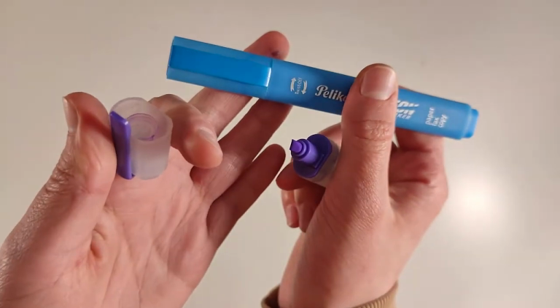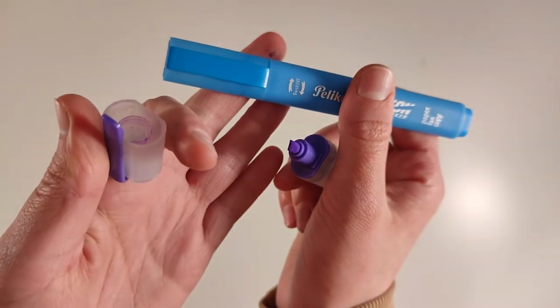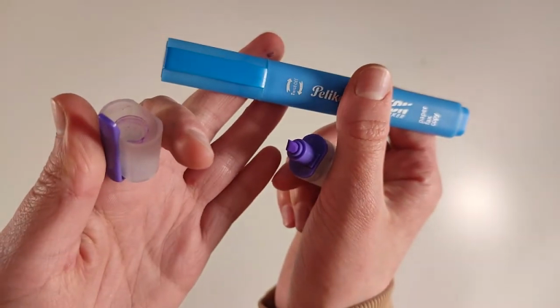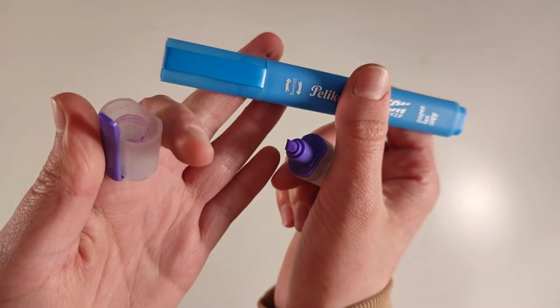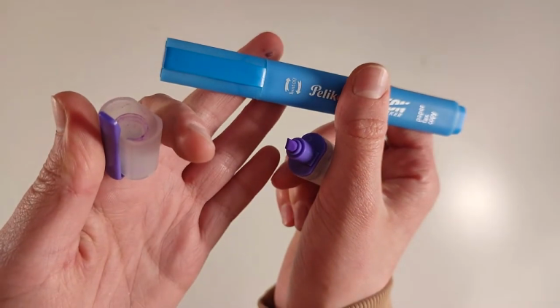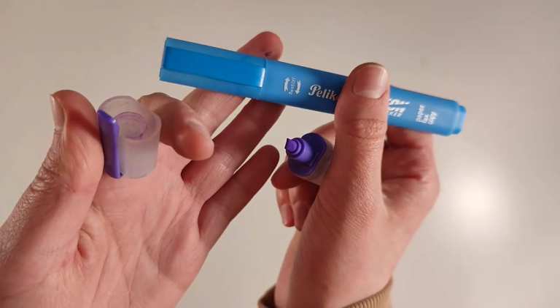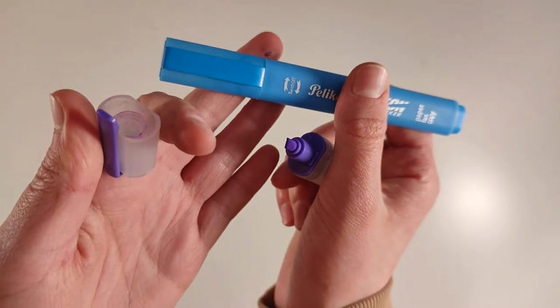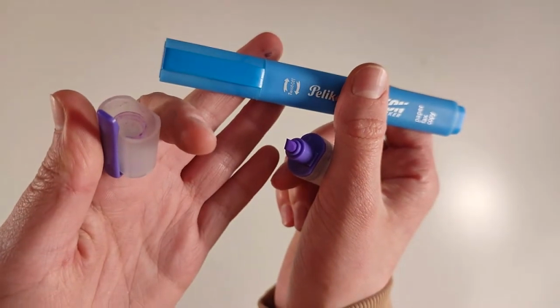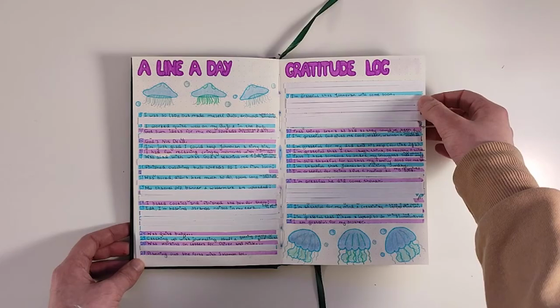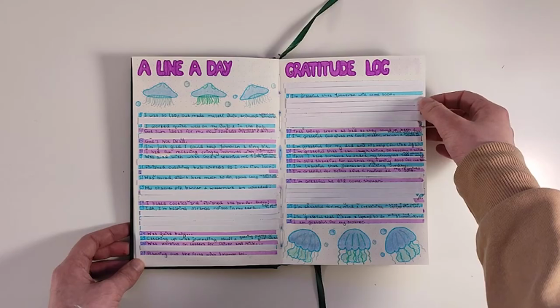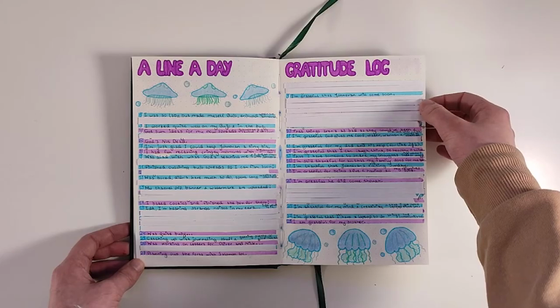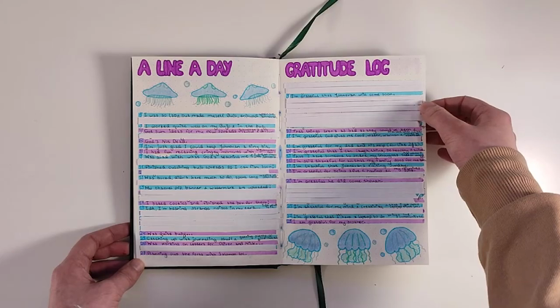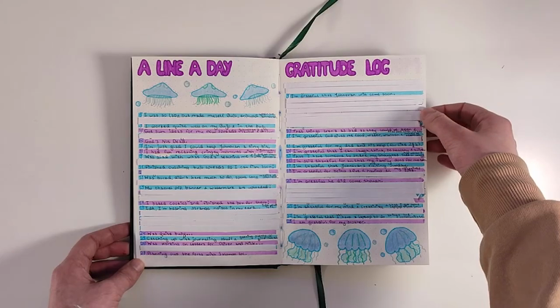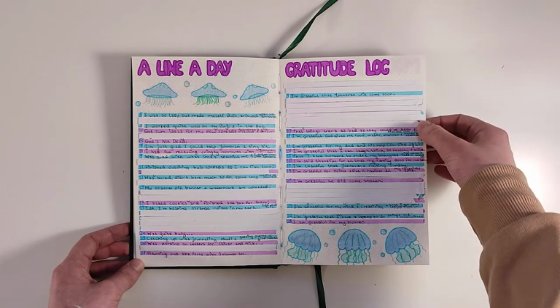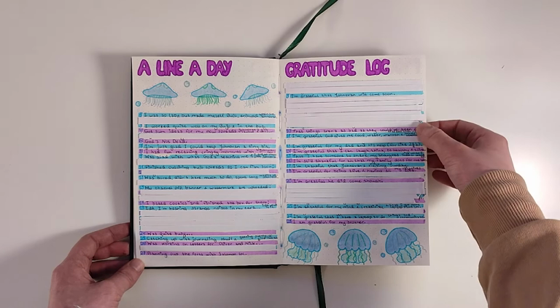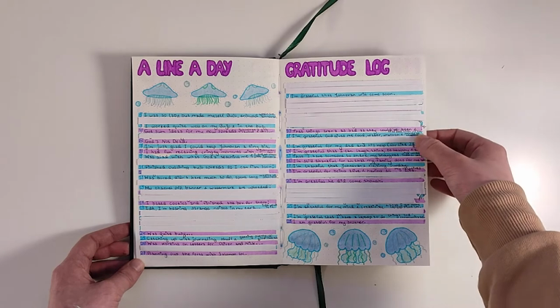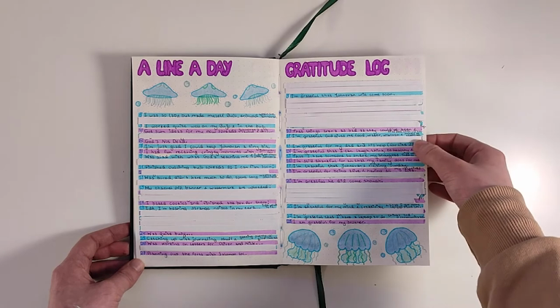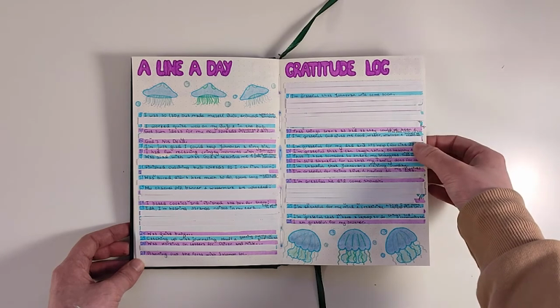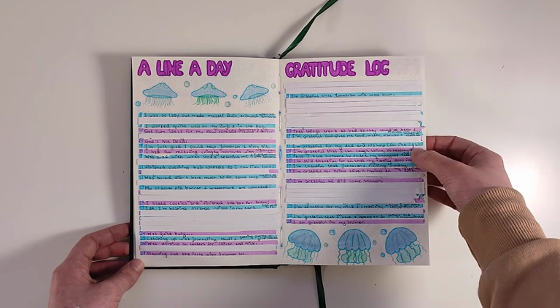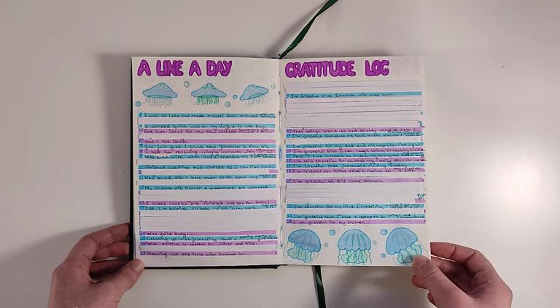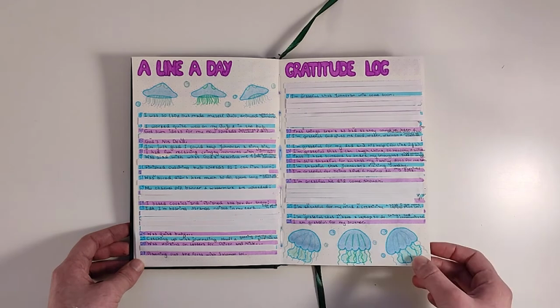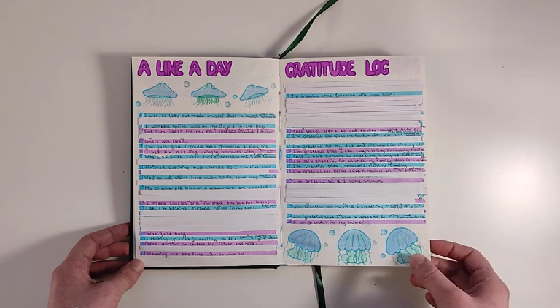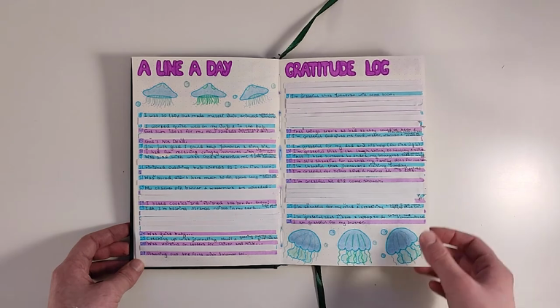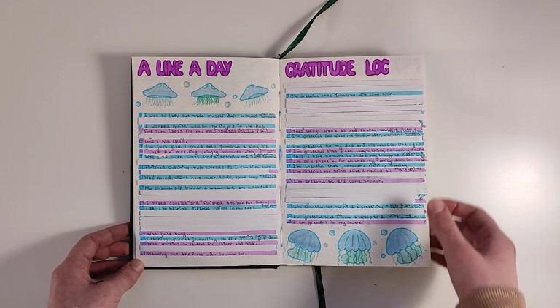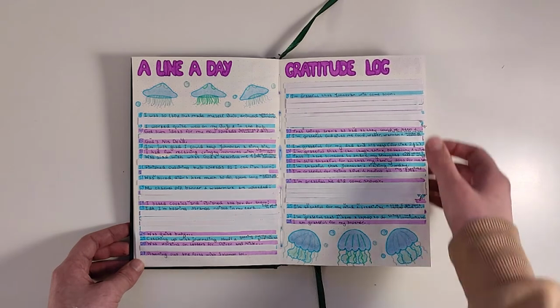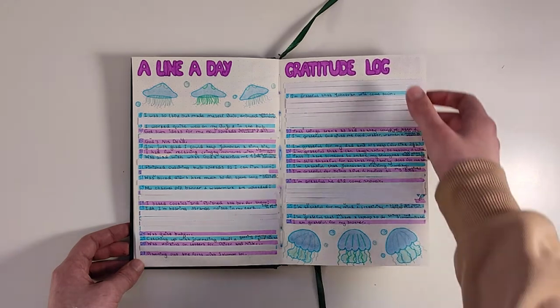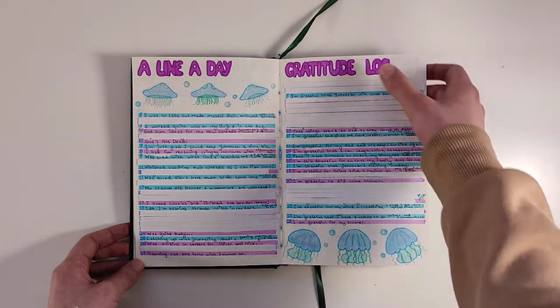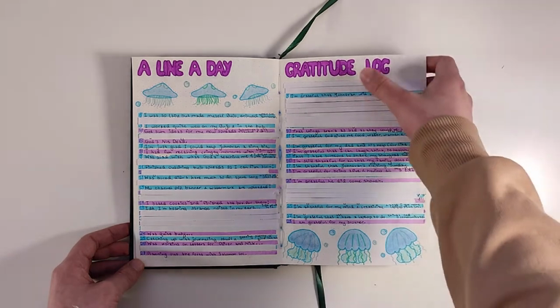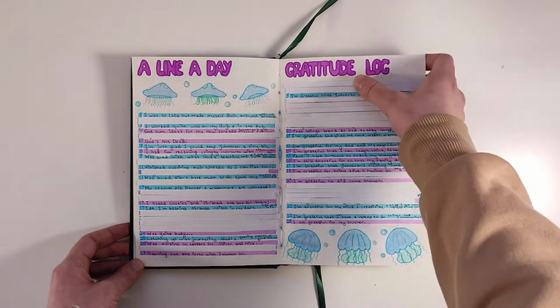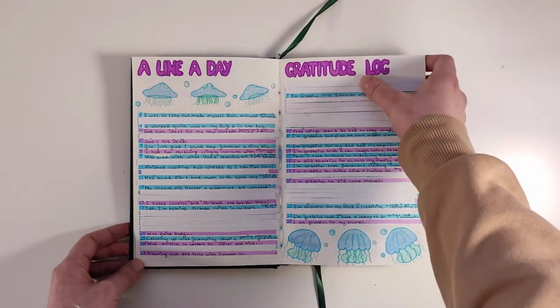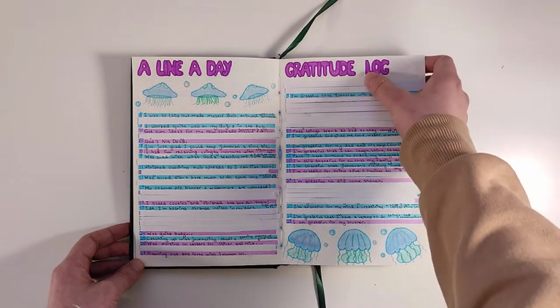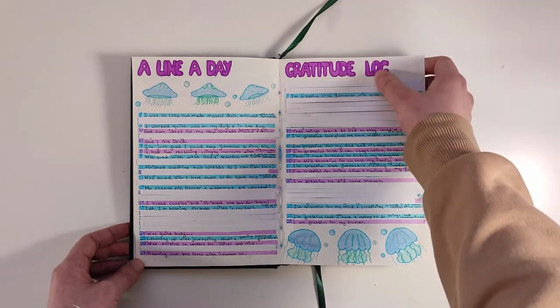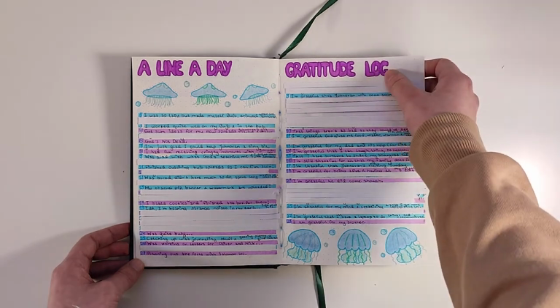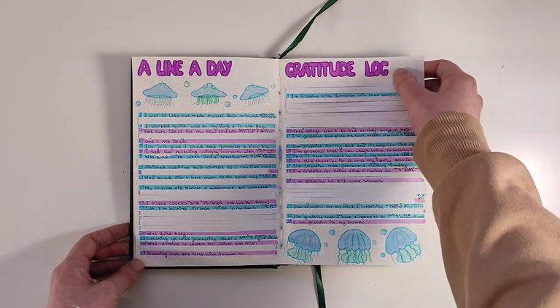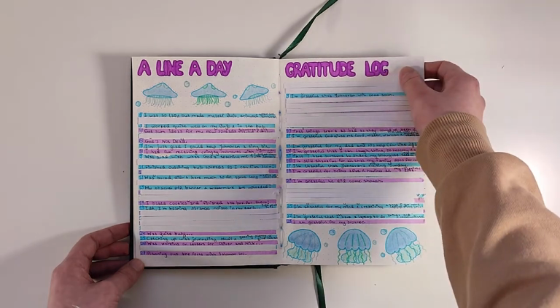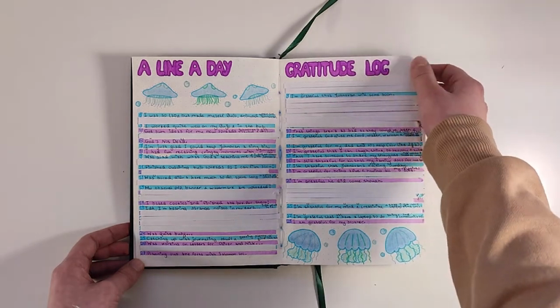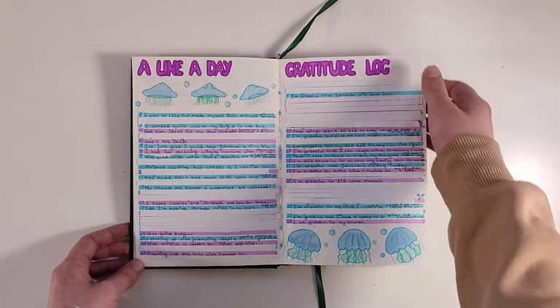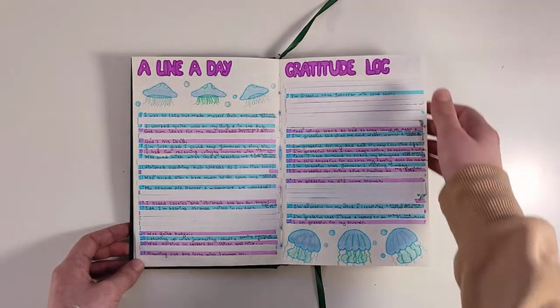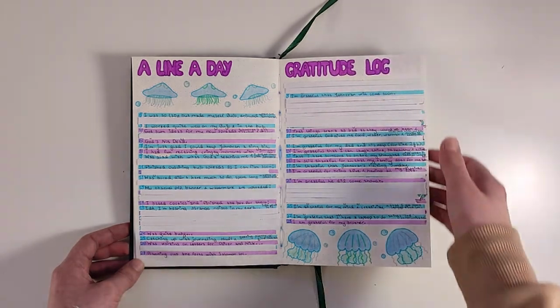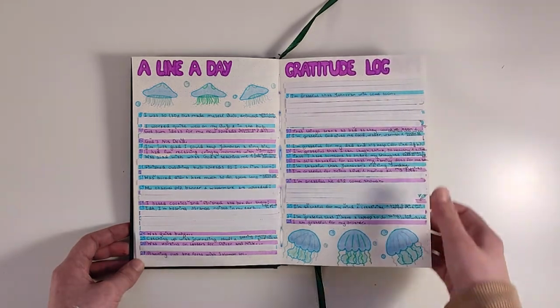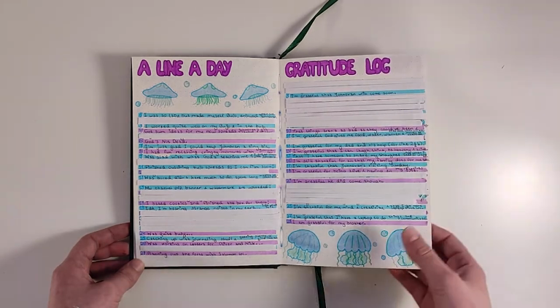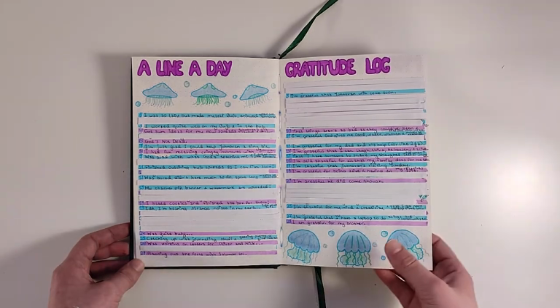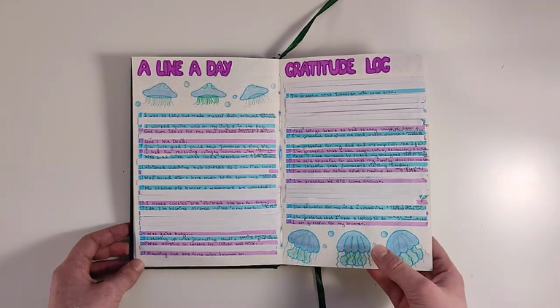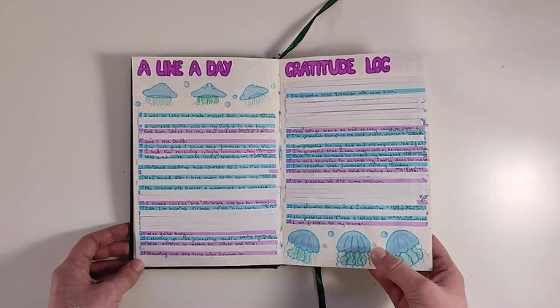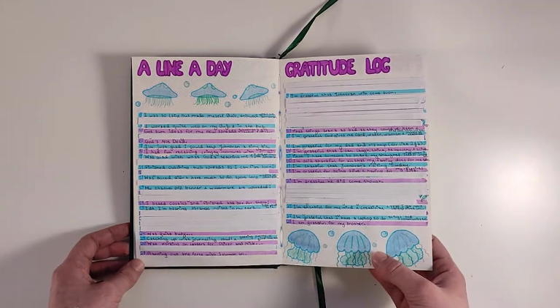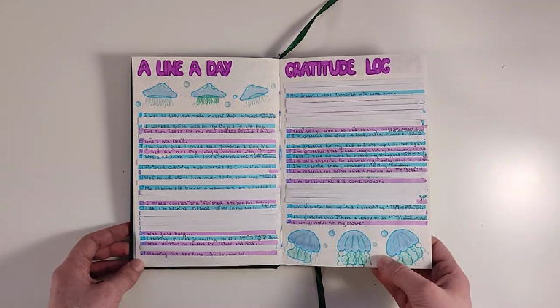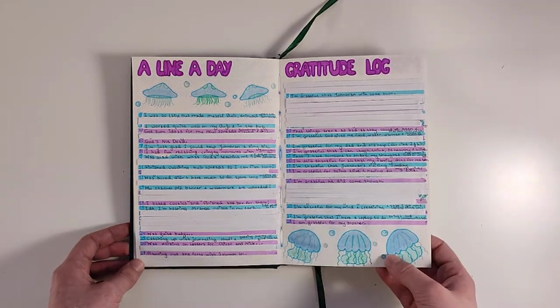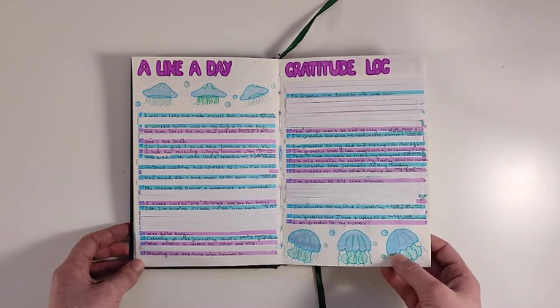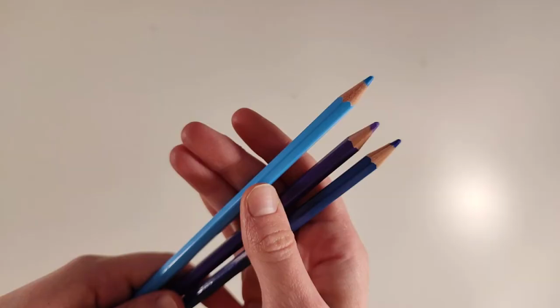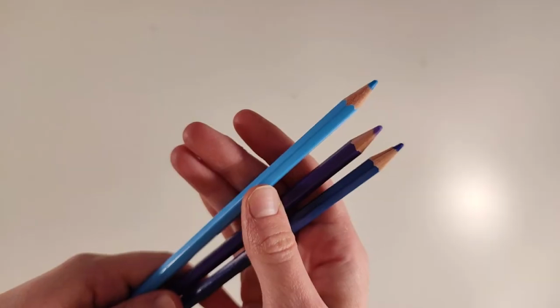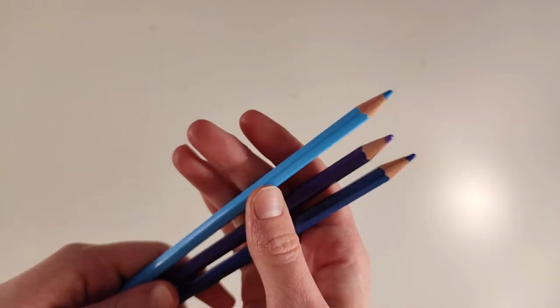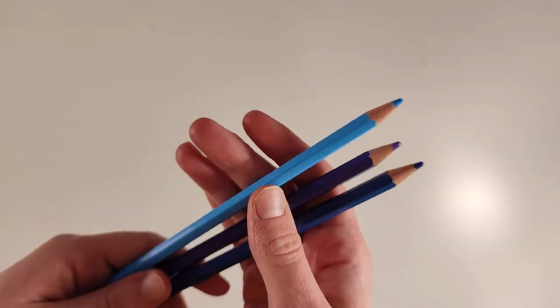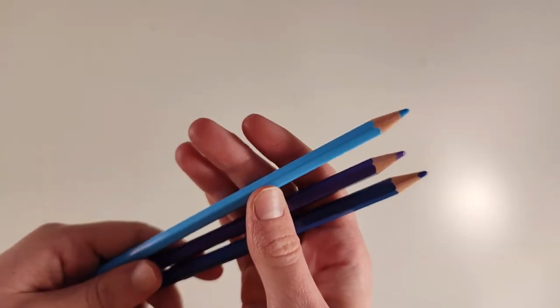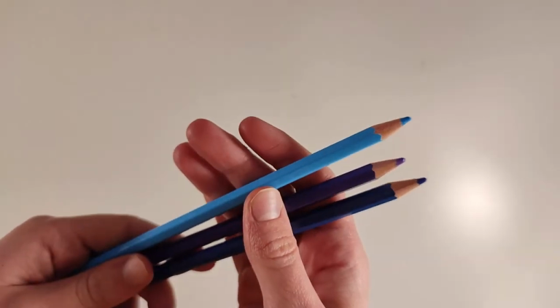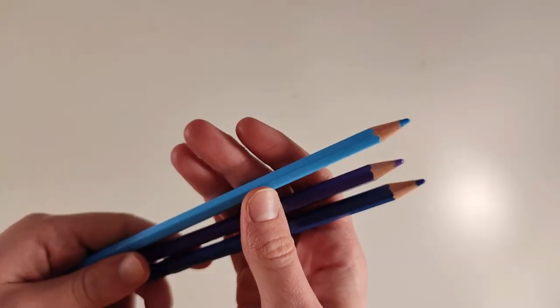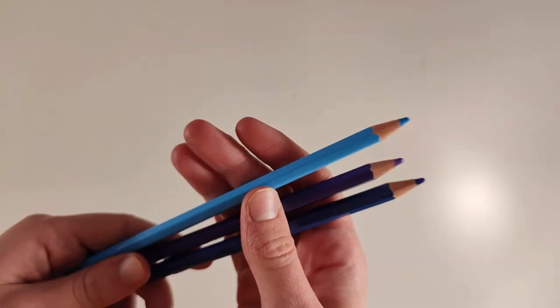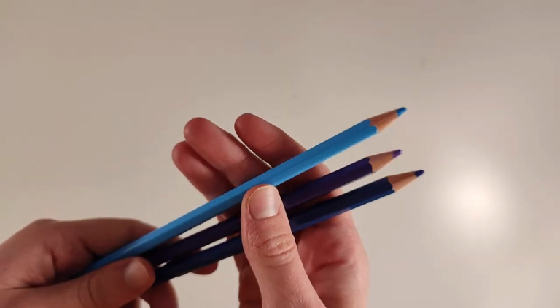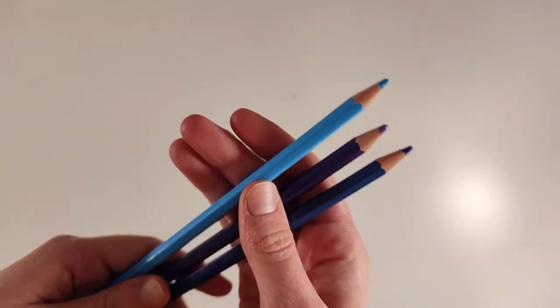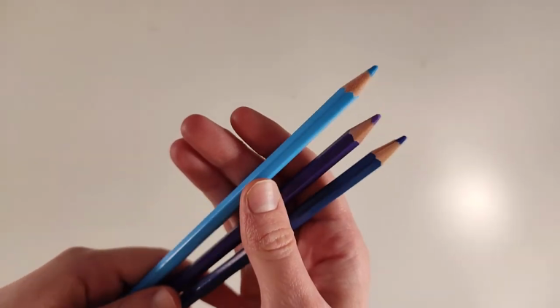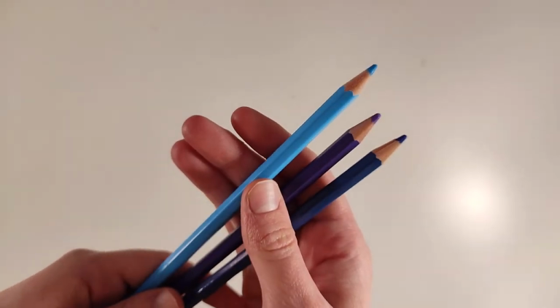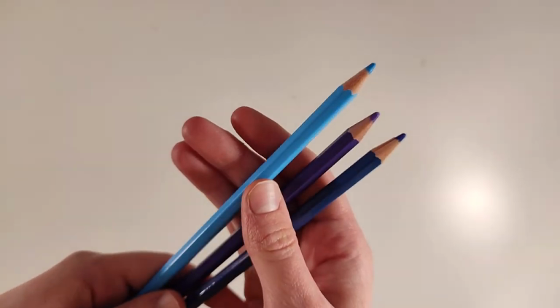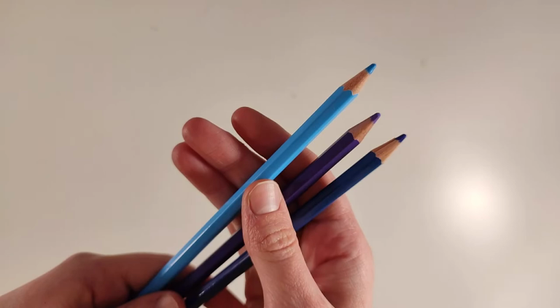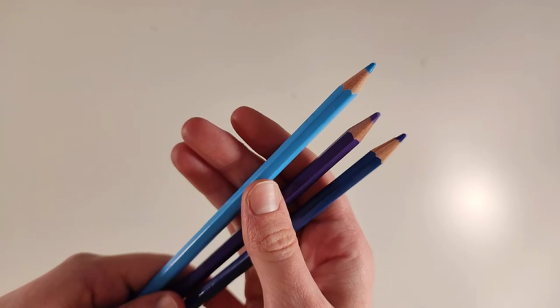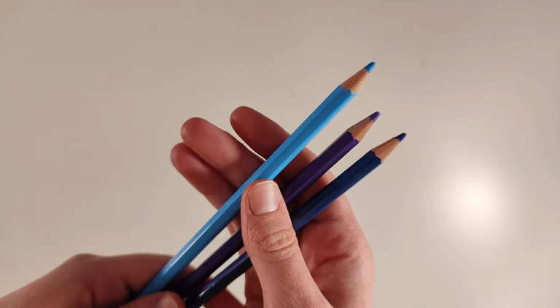The highlighters alternate in the pattern blue, purple, blue, purple. The titles are just like on the cover page and the jellyfish were also made with marker and coloring pencils.